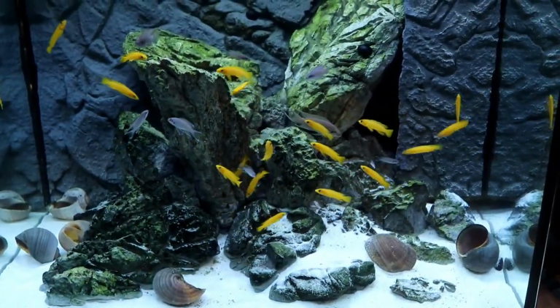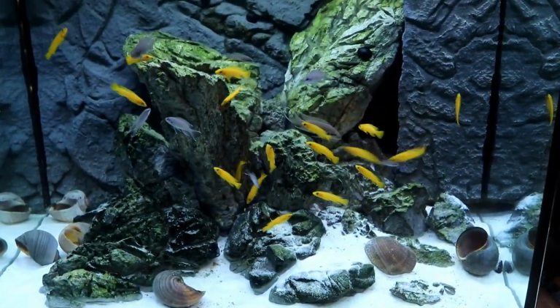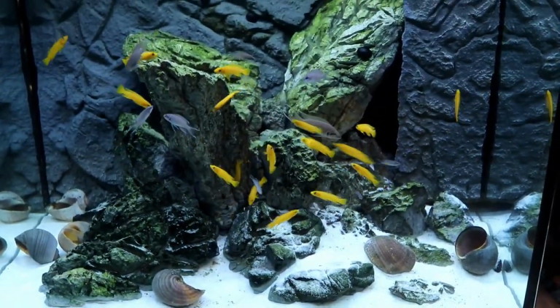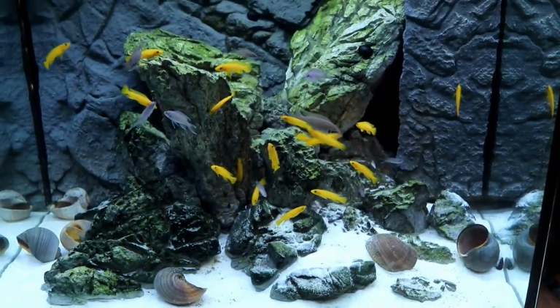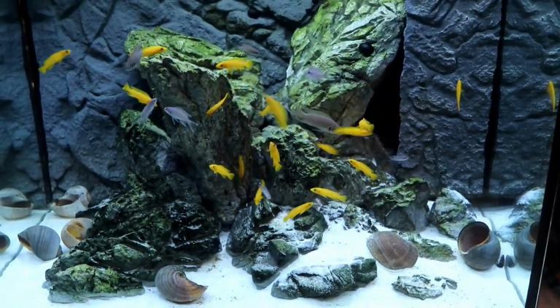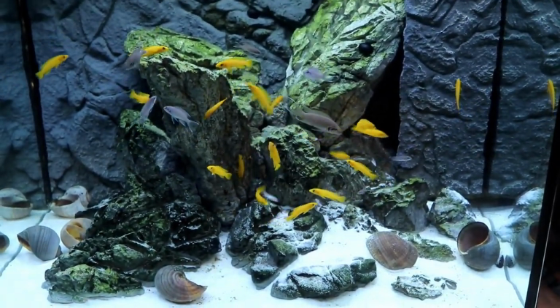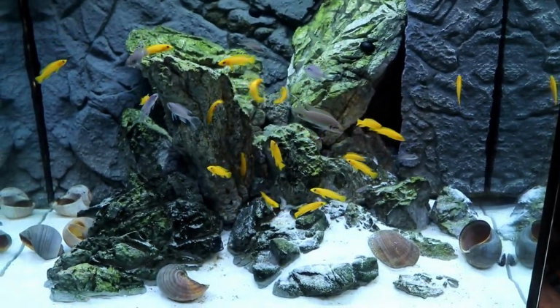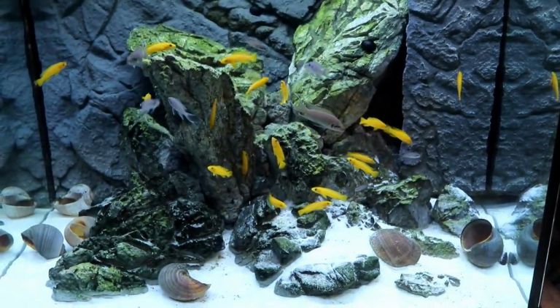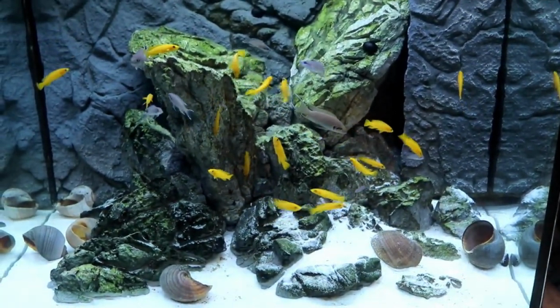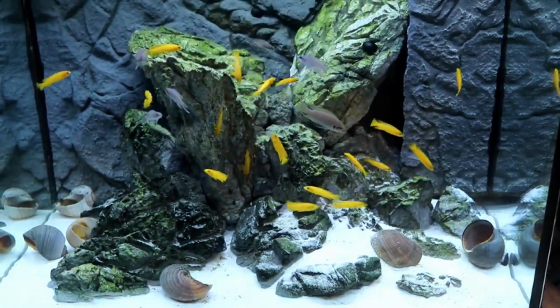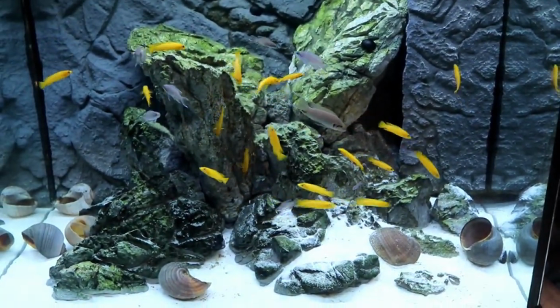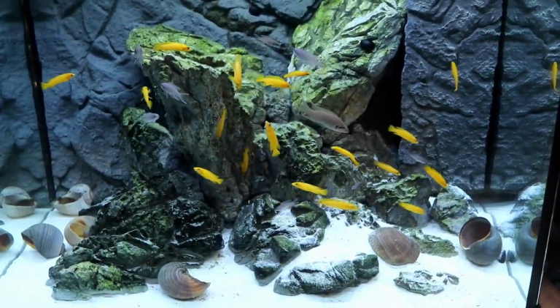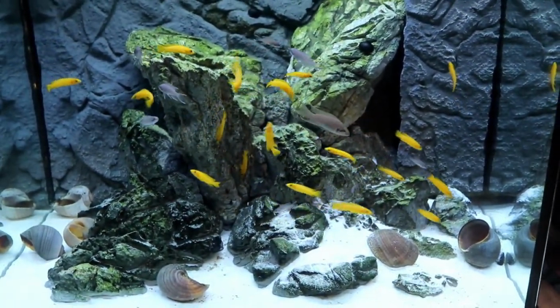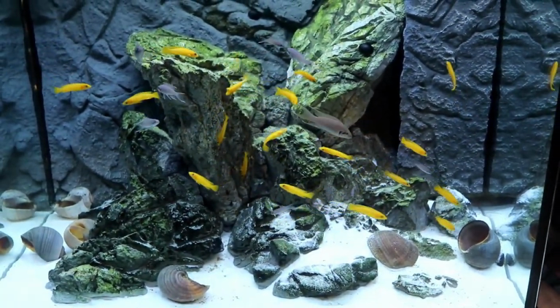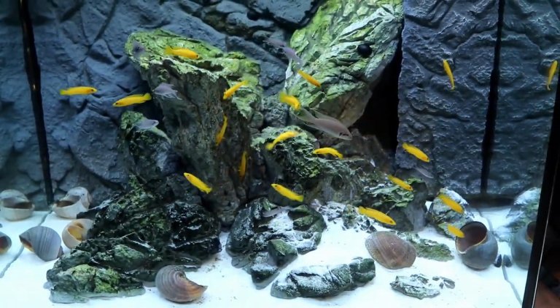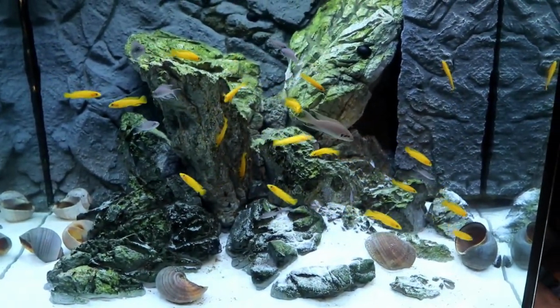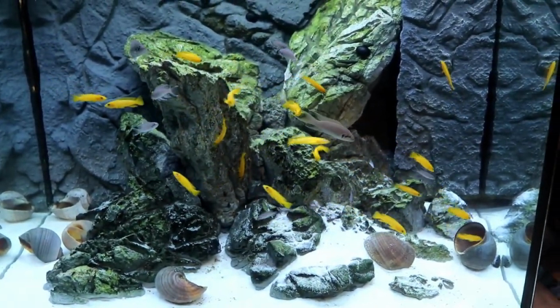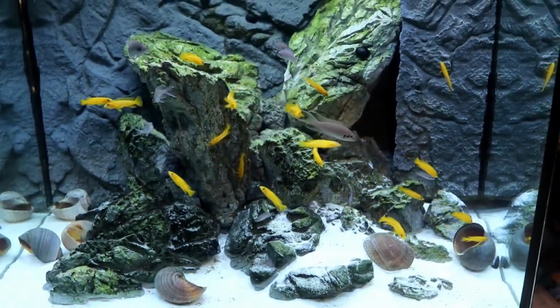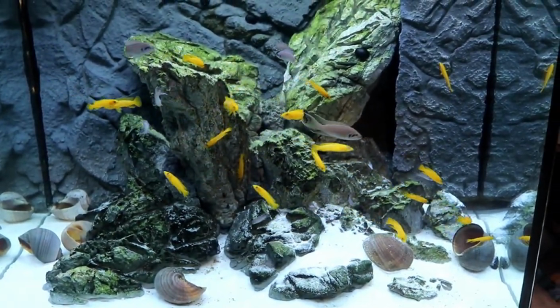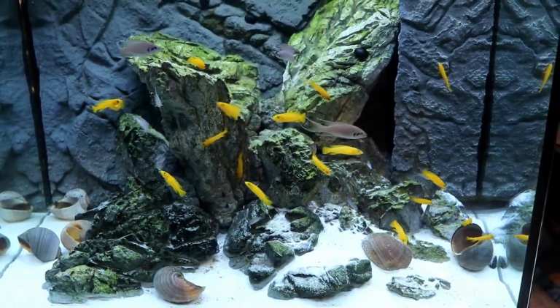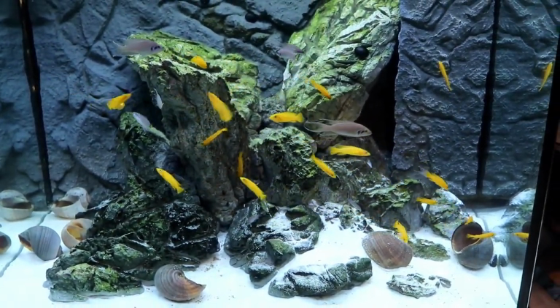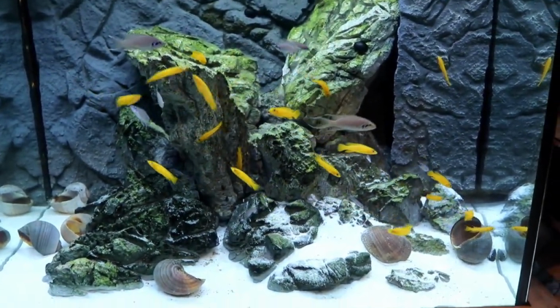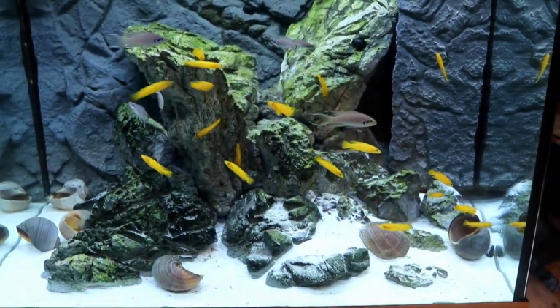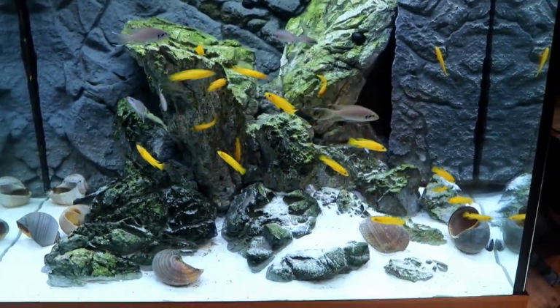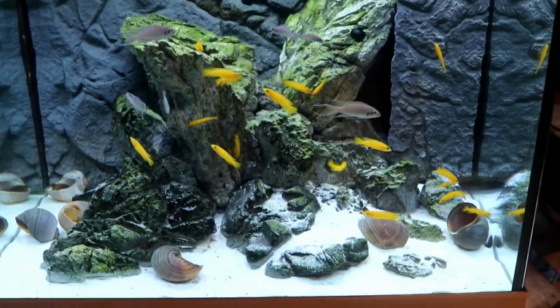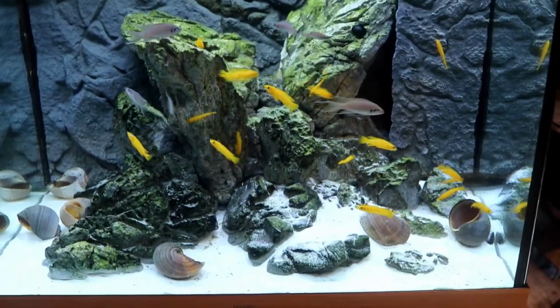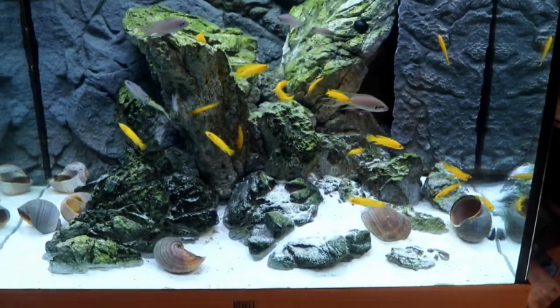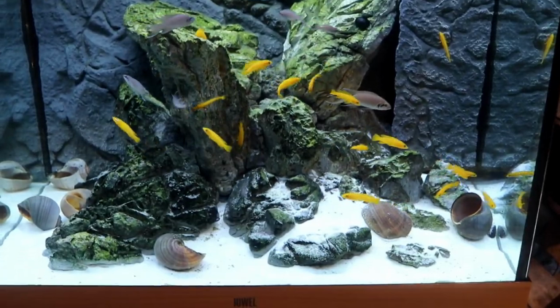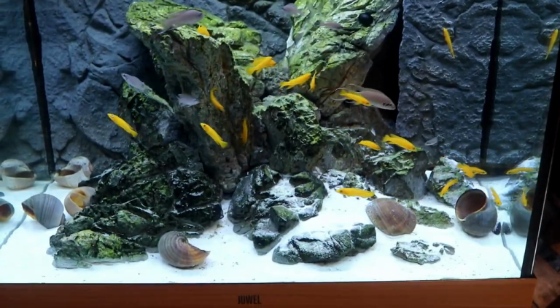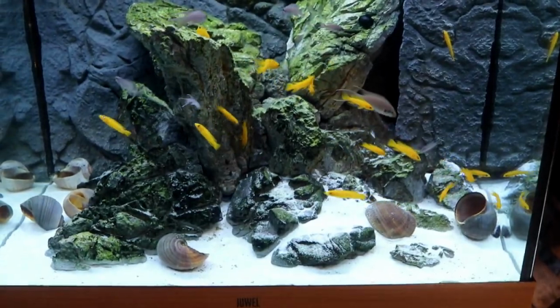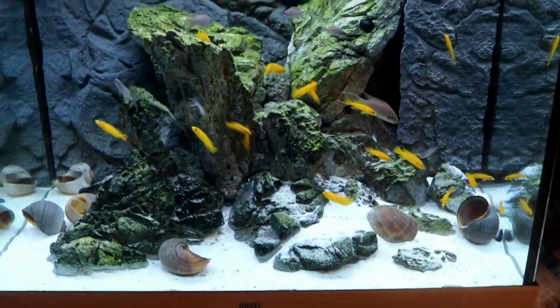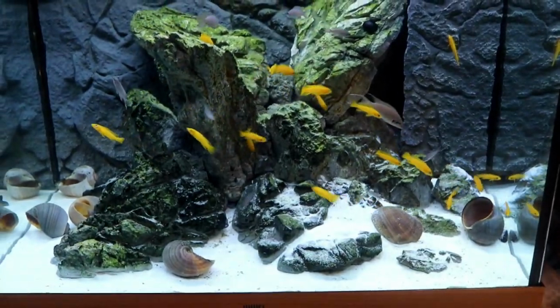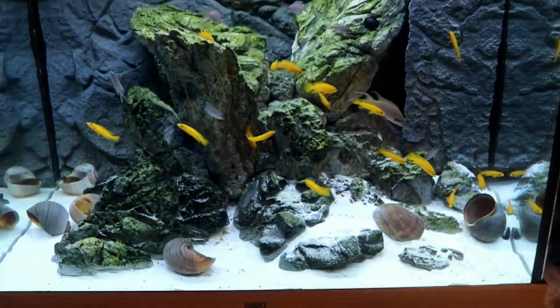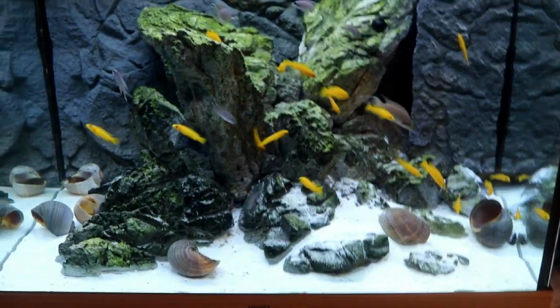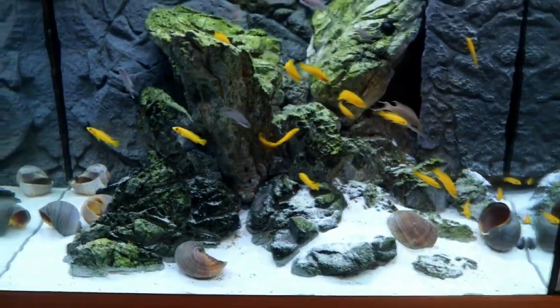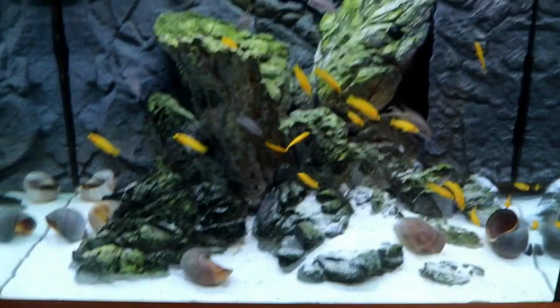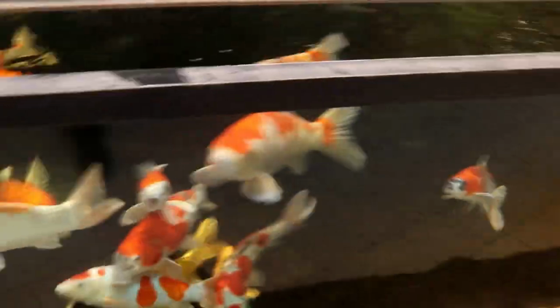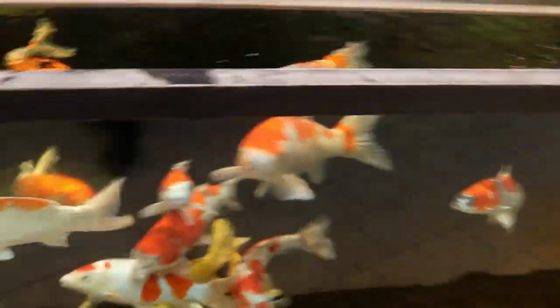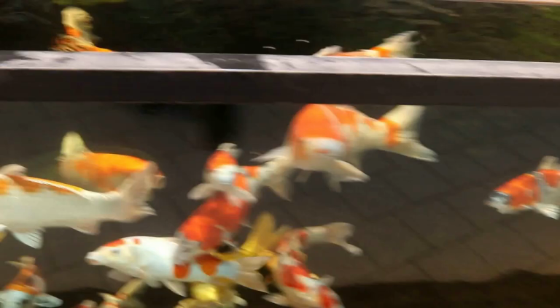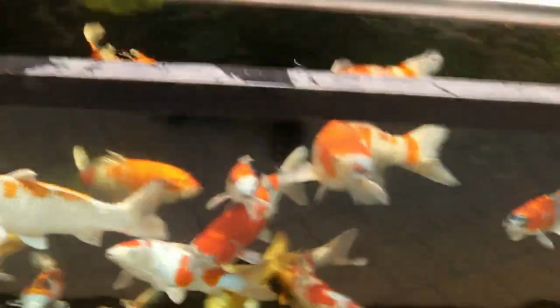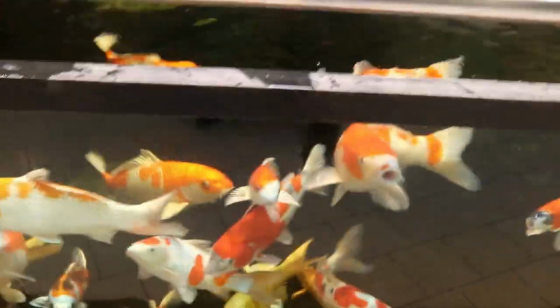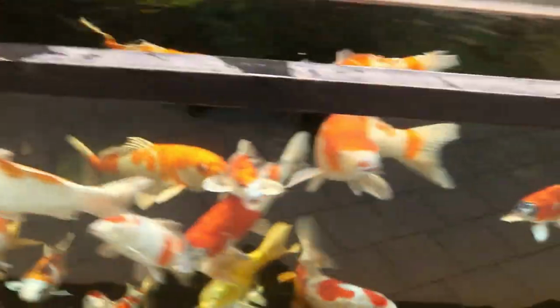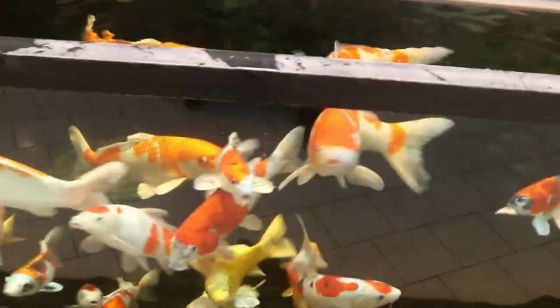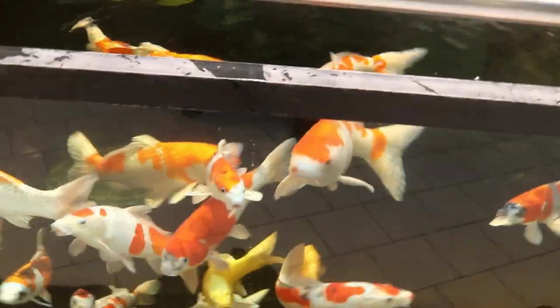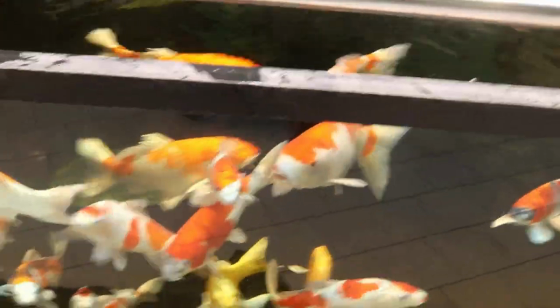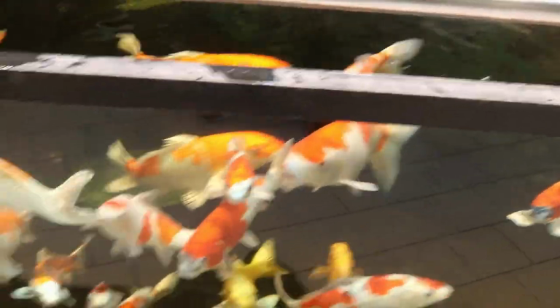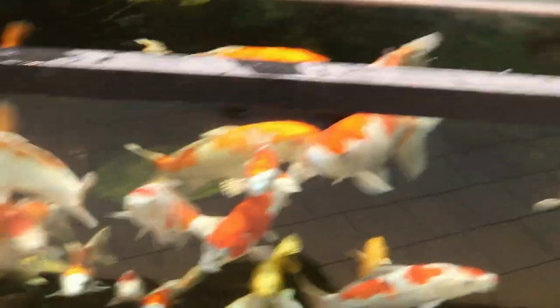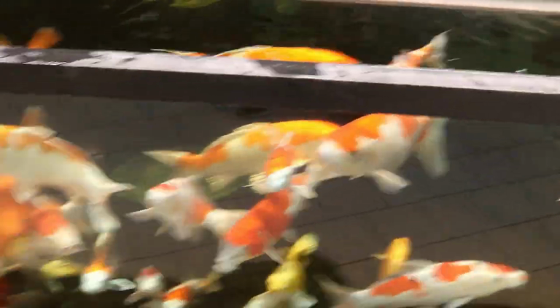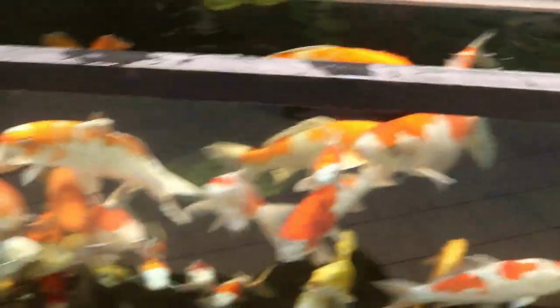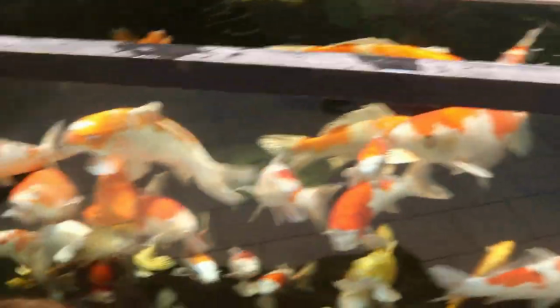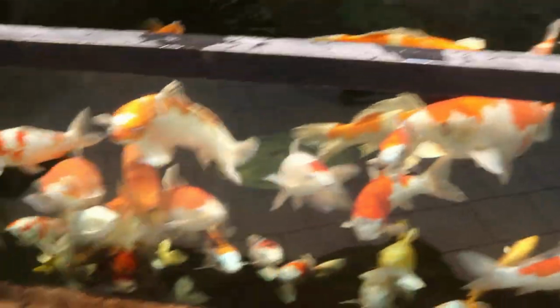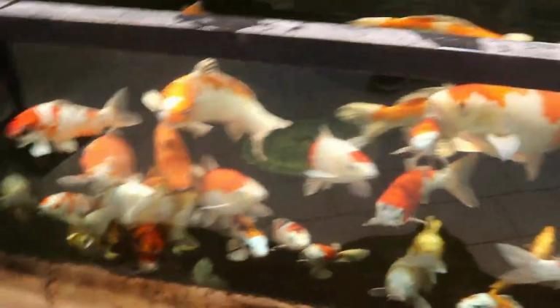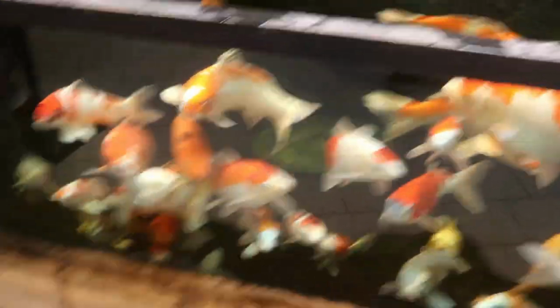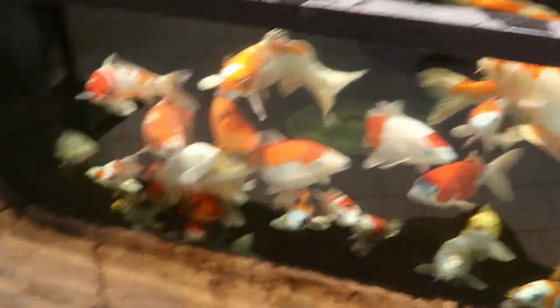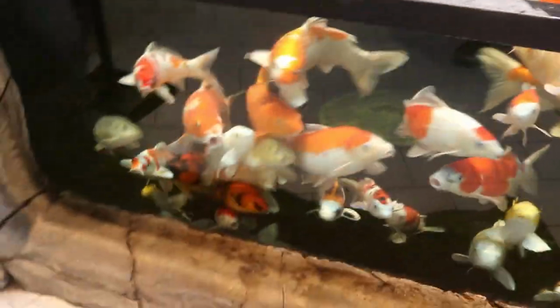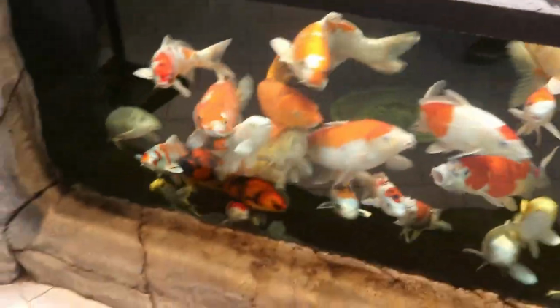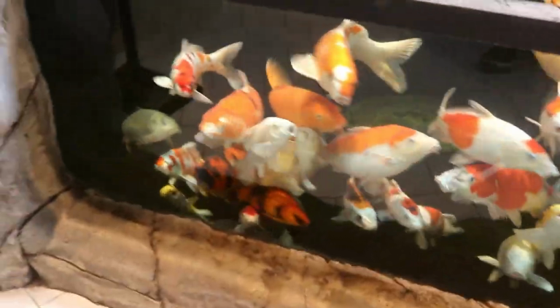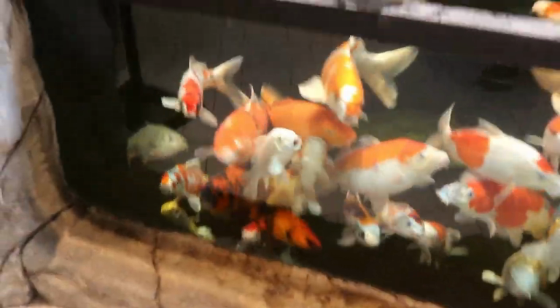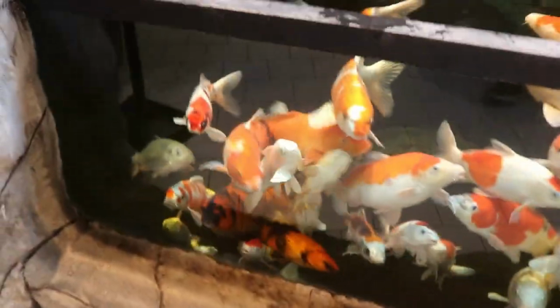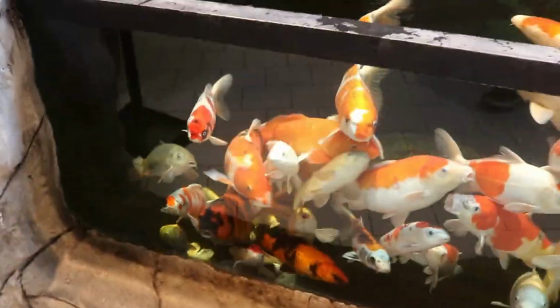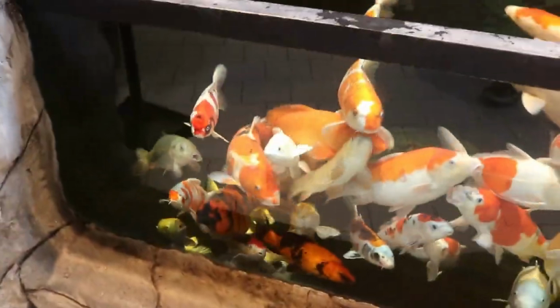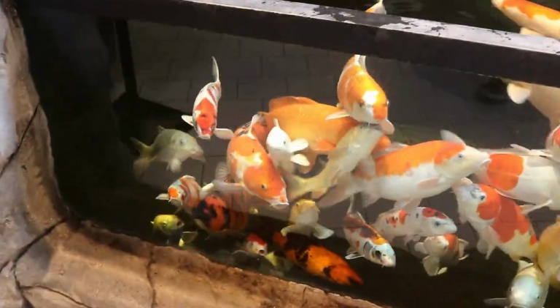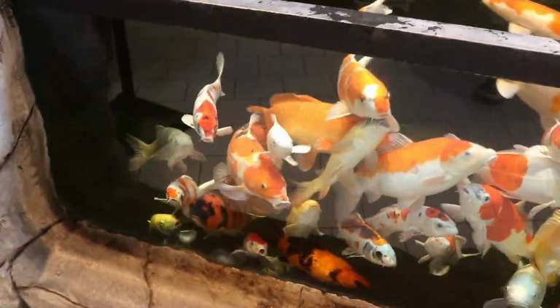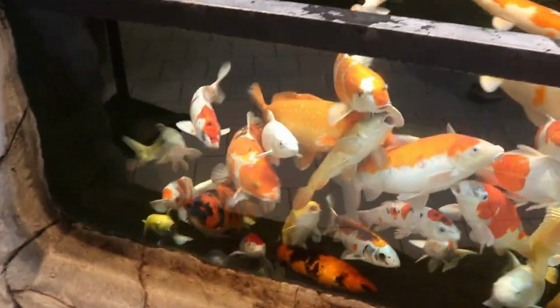We now head downstairs and come to this tank with some lelupi and some brichardi — definitely a pretty interesting tank.